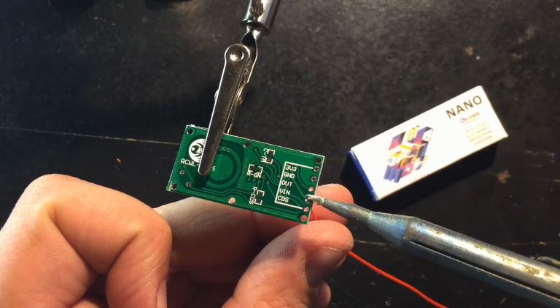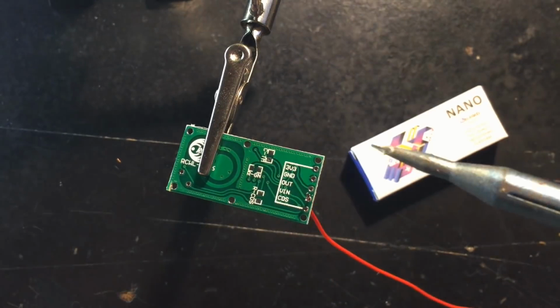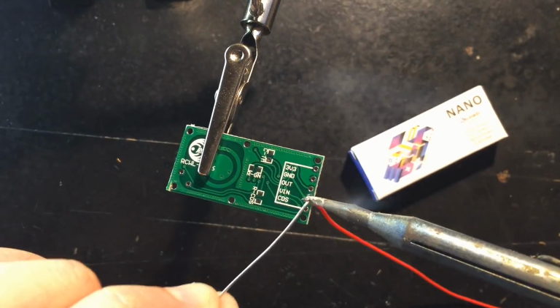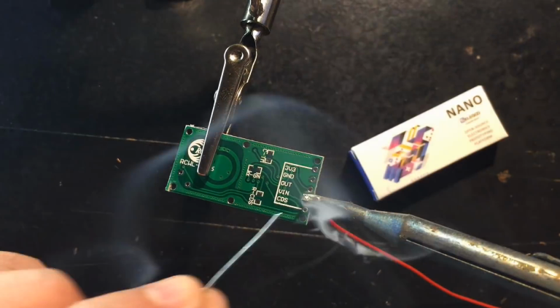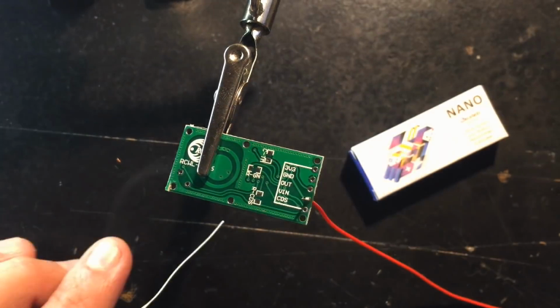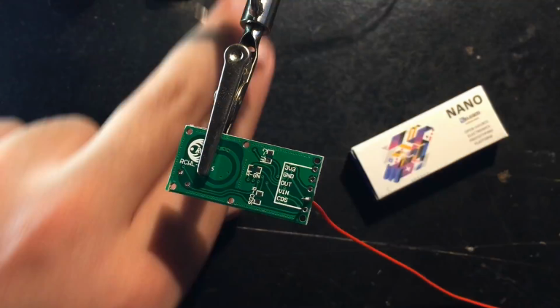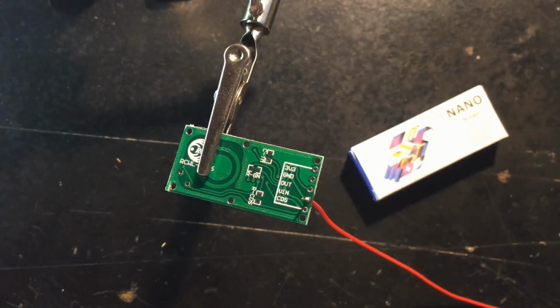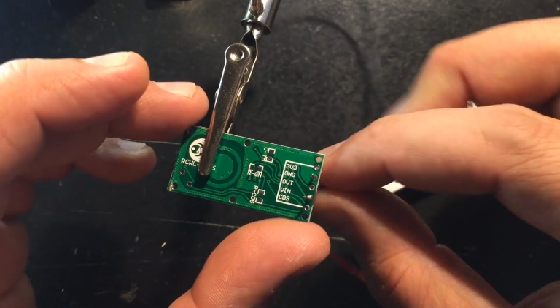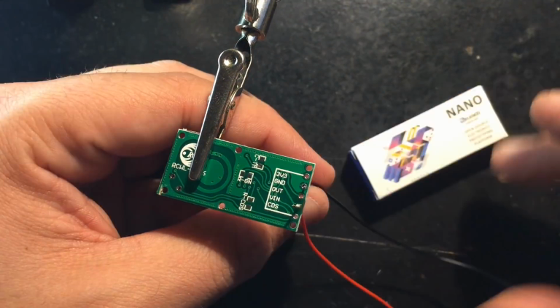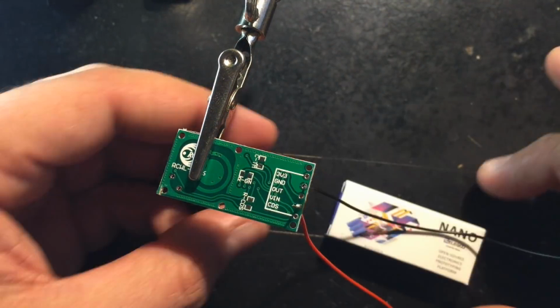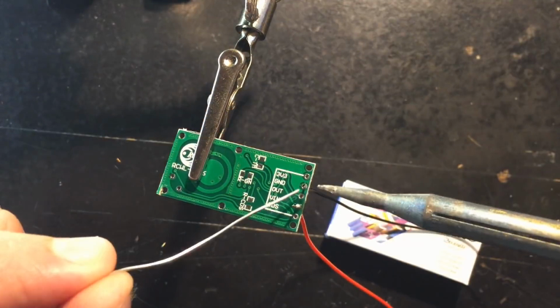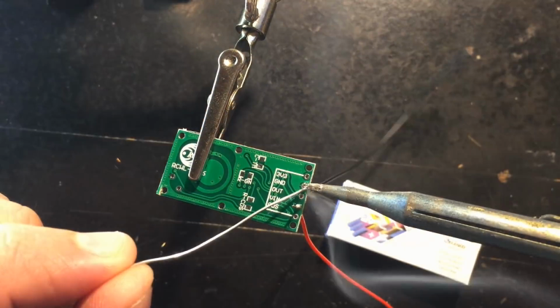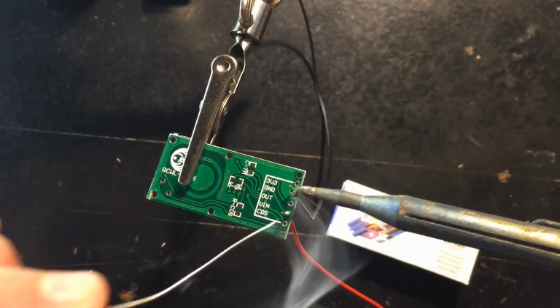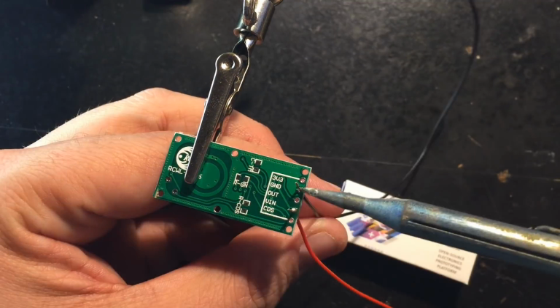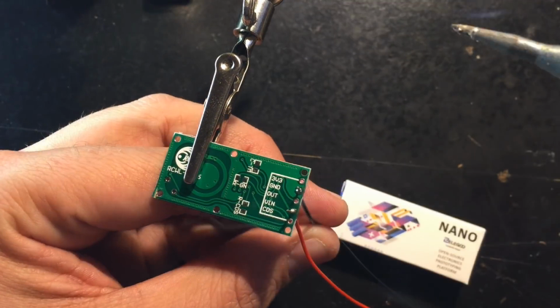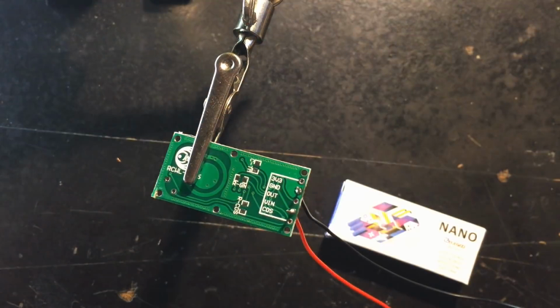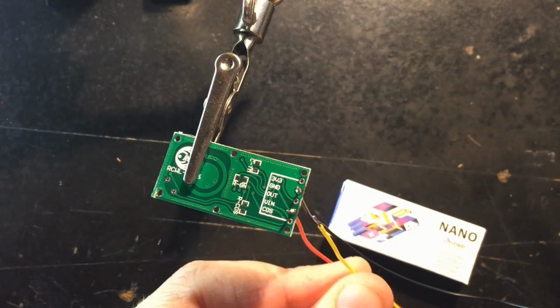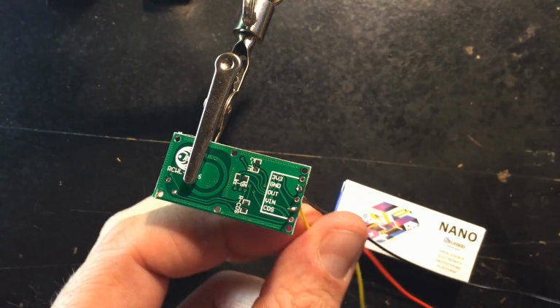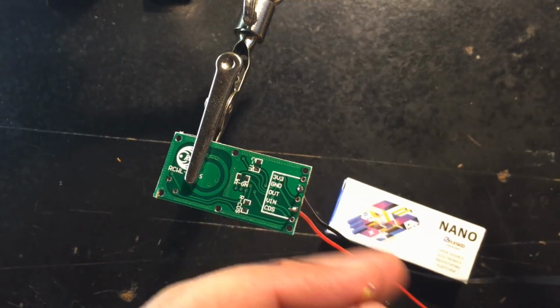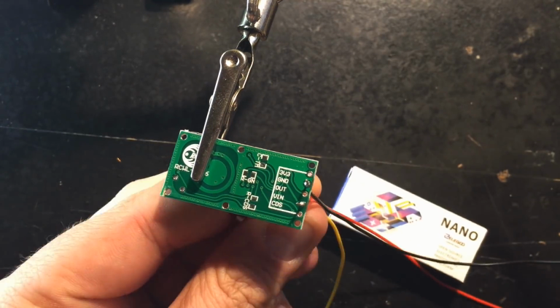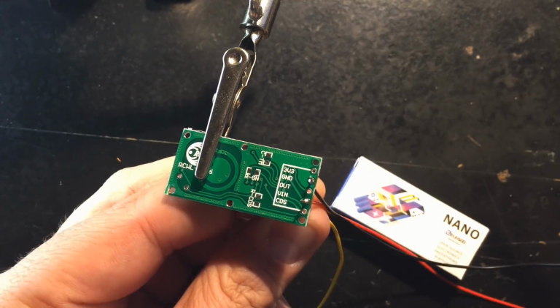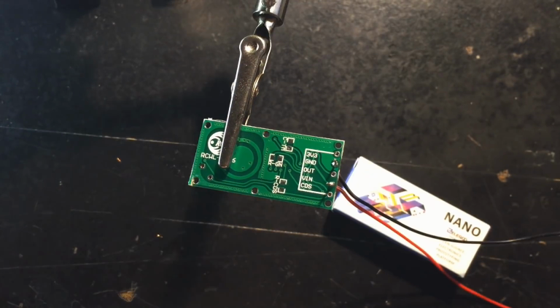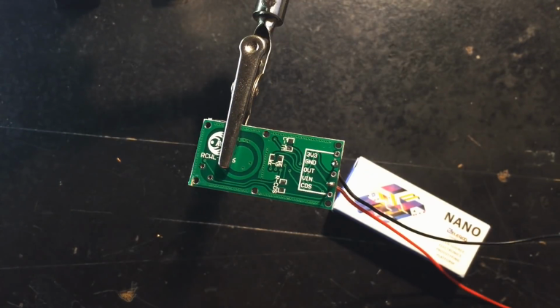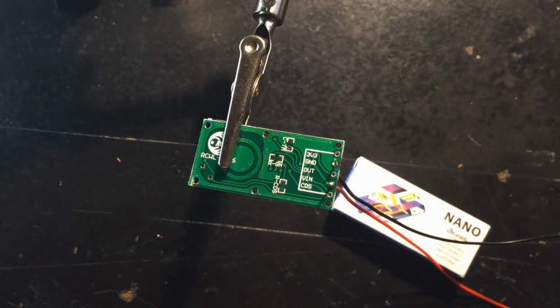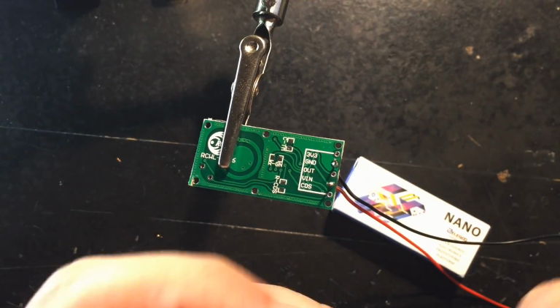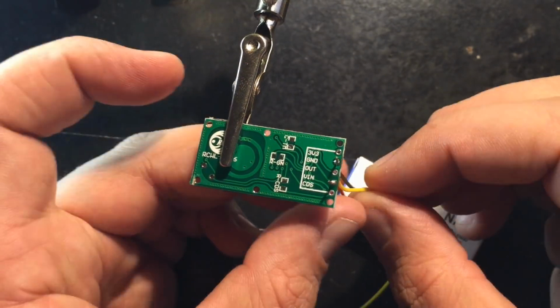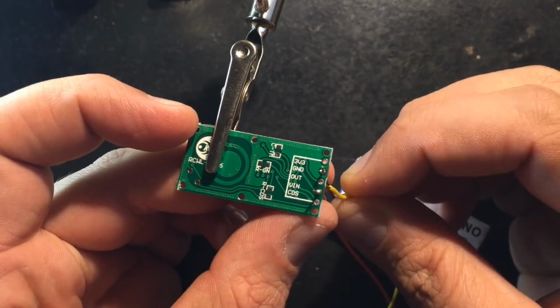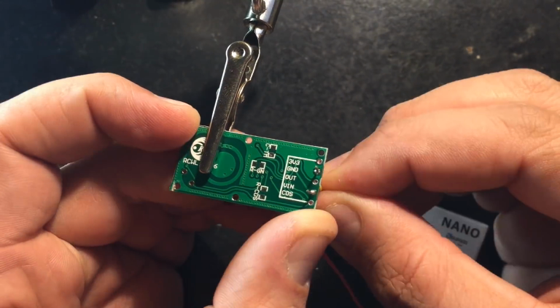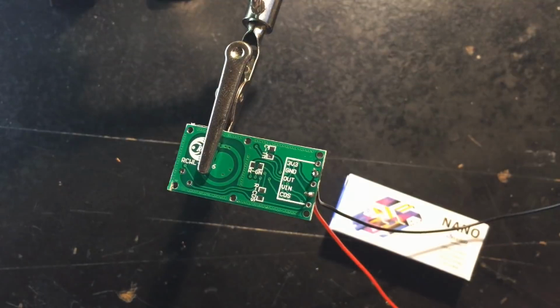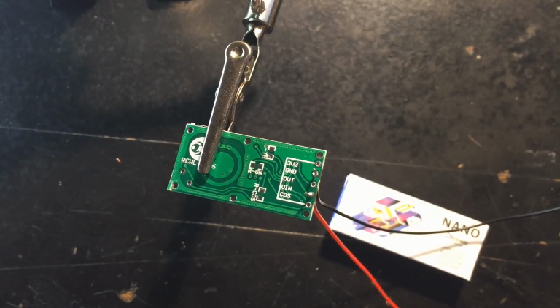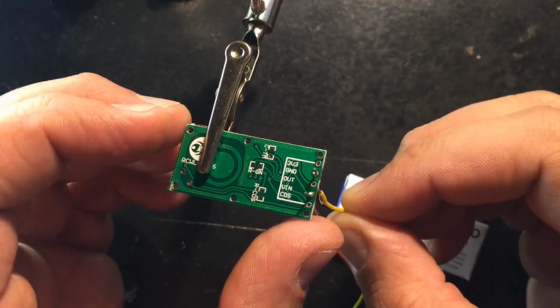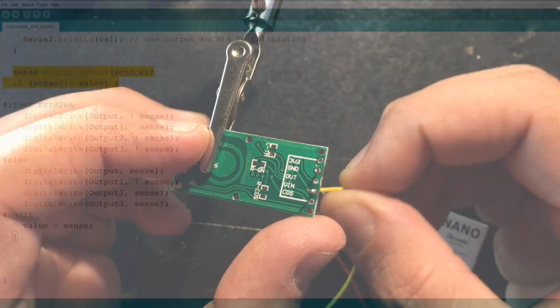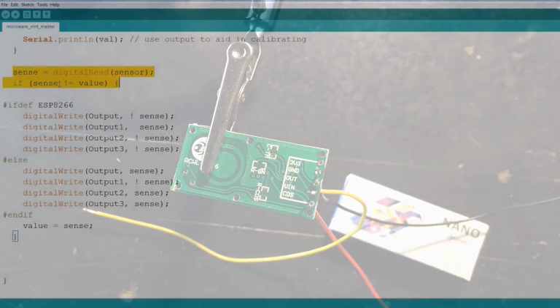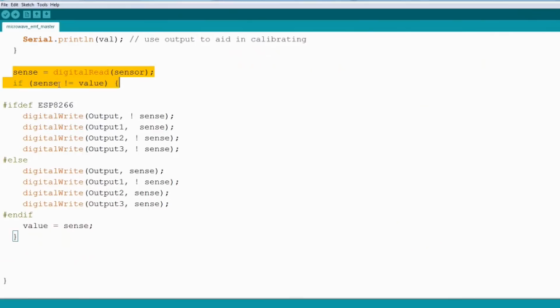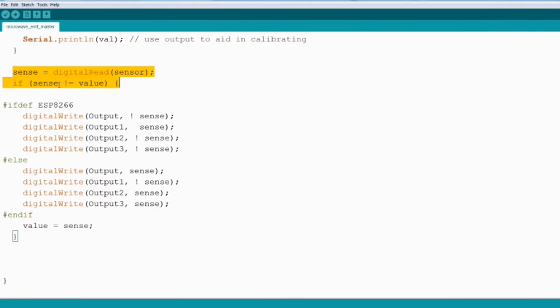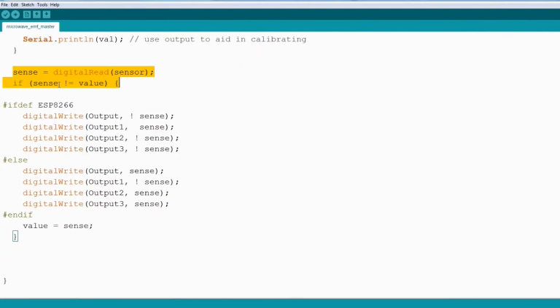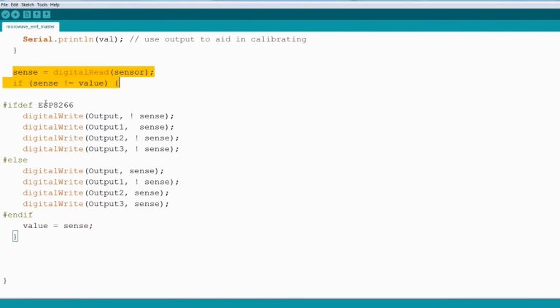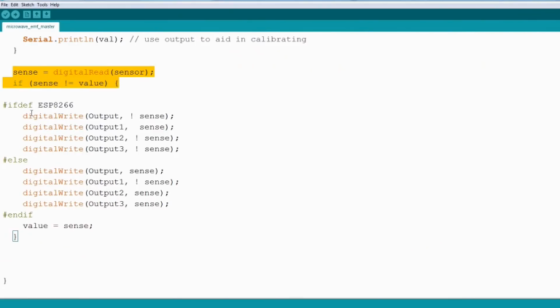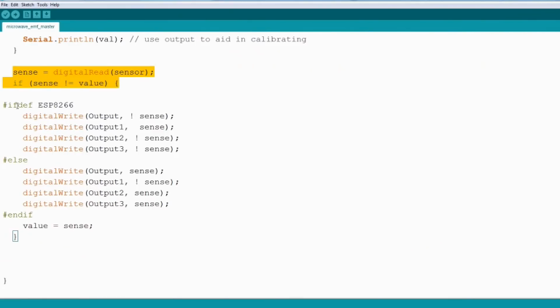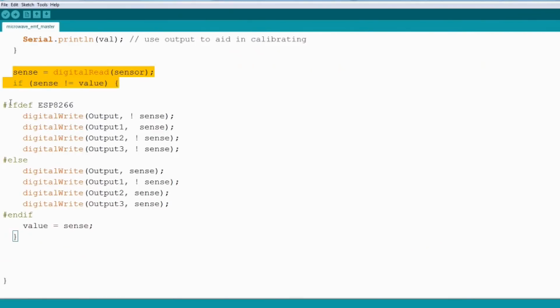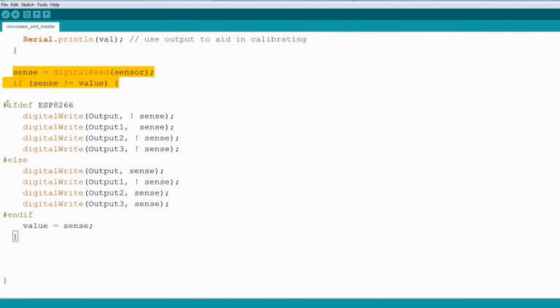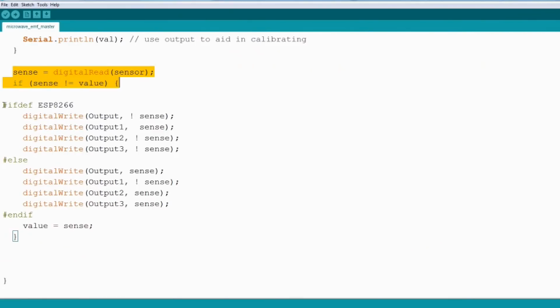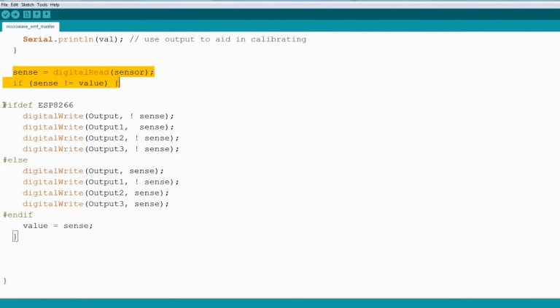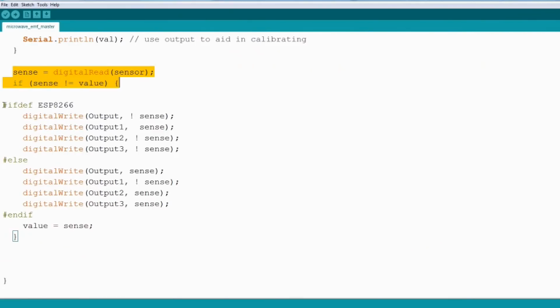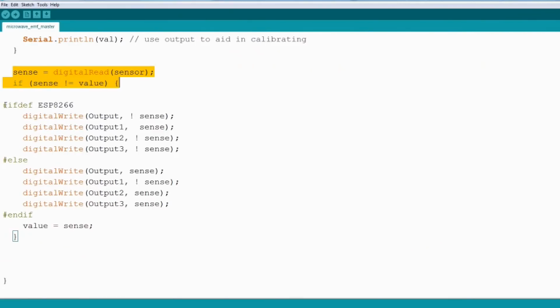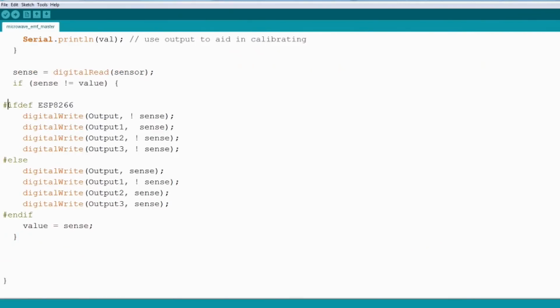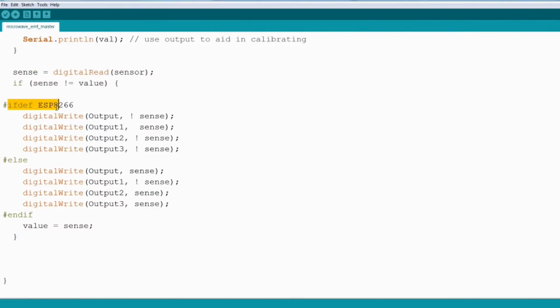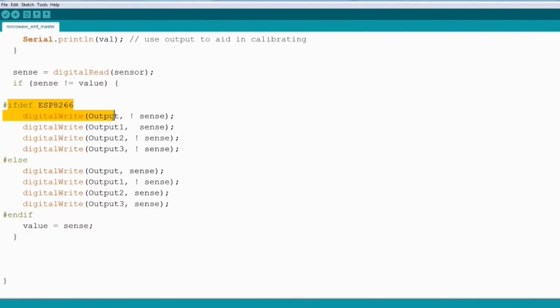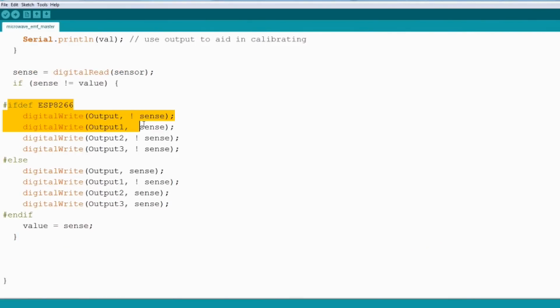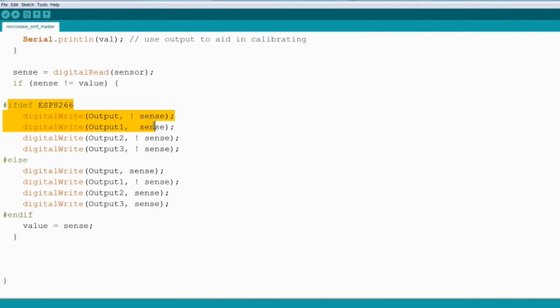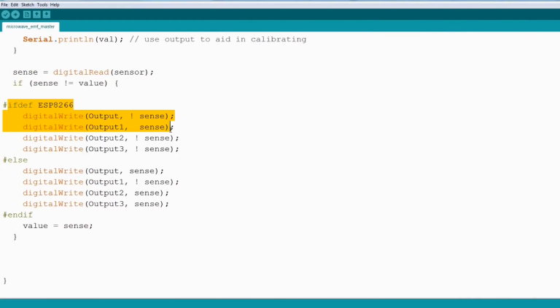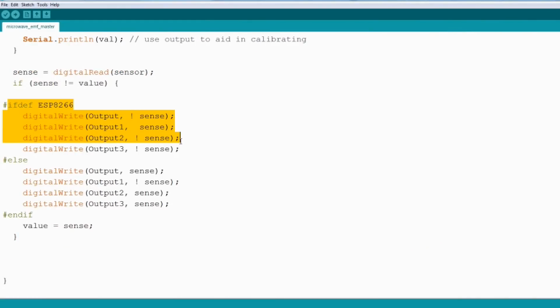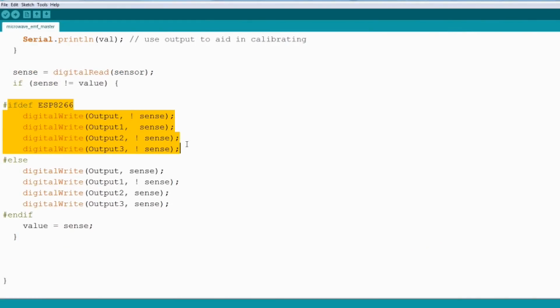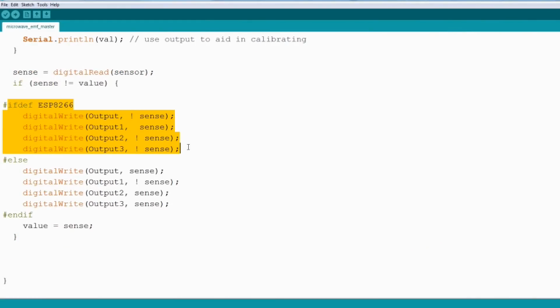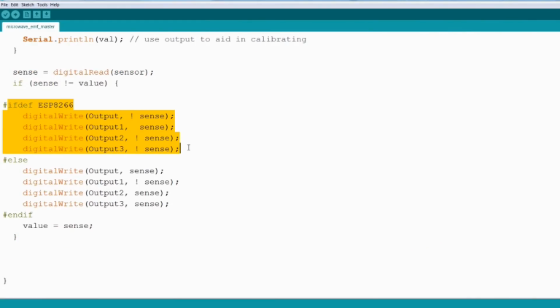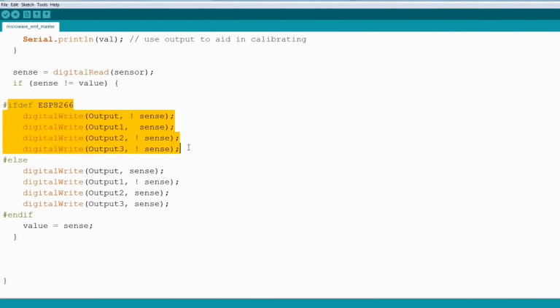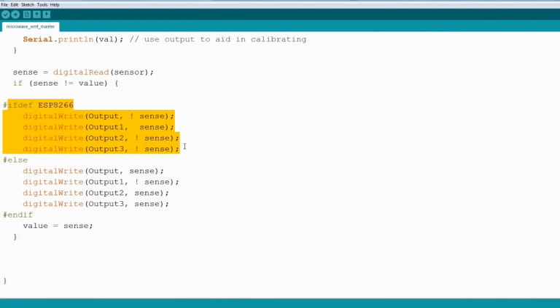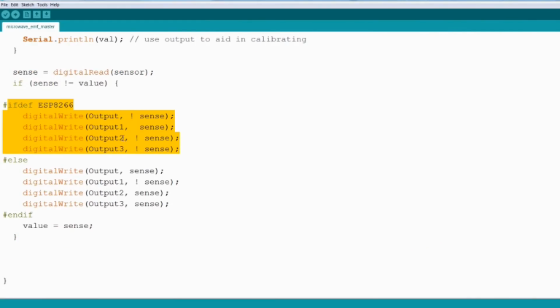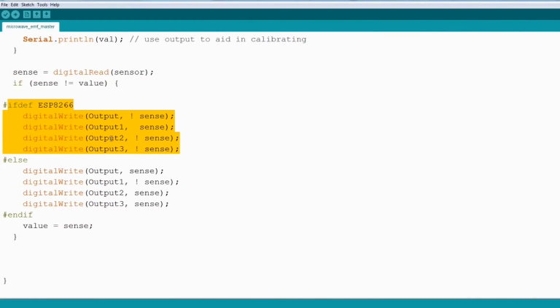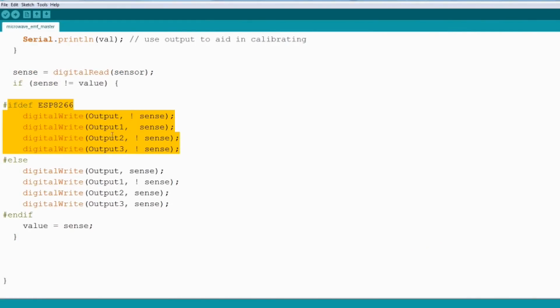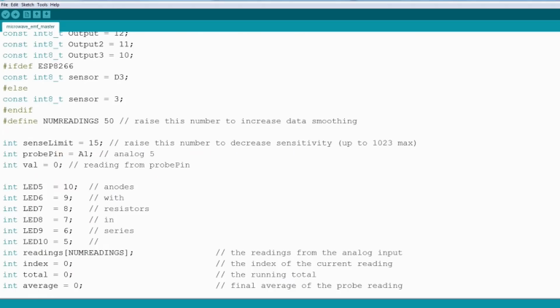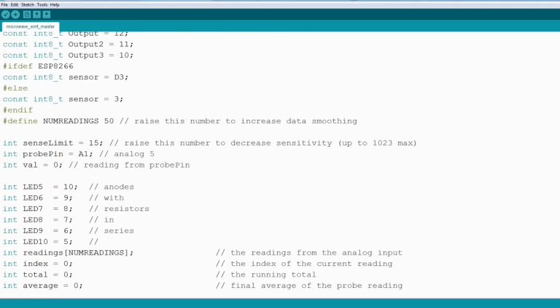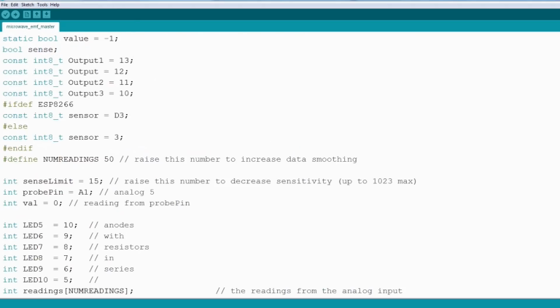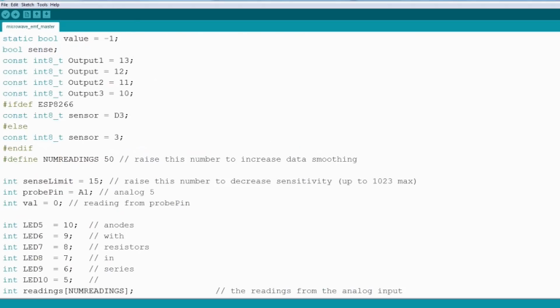The radar module only needs 3 wires: power and the switch pin out. I also added a switch to turn it on or off.